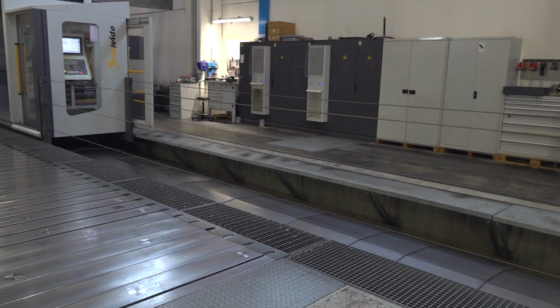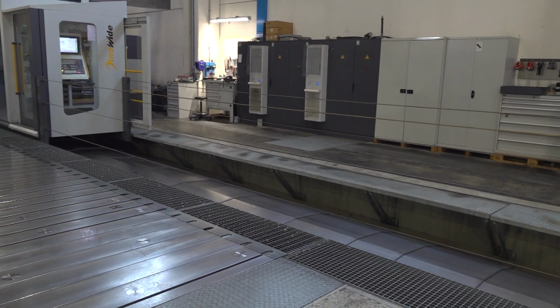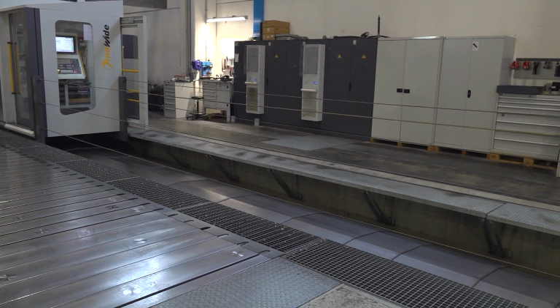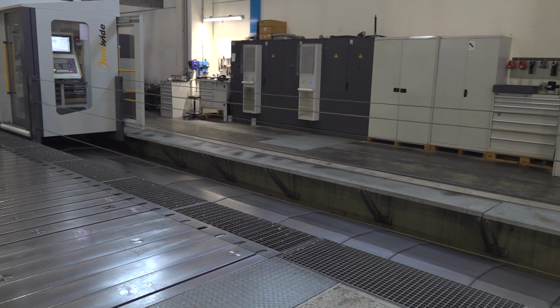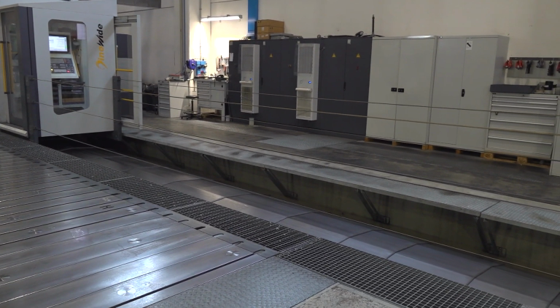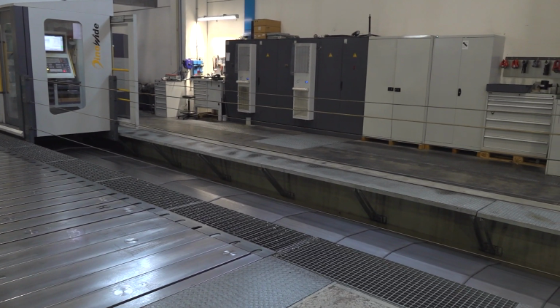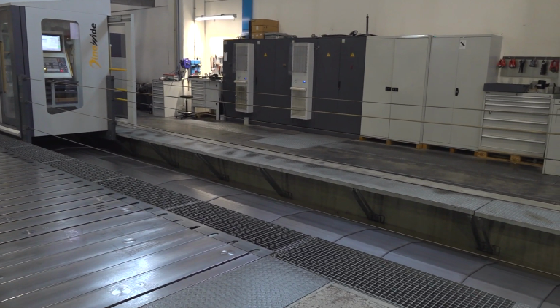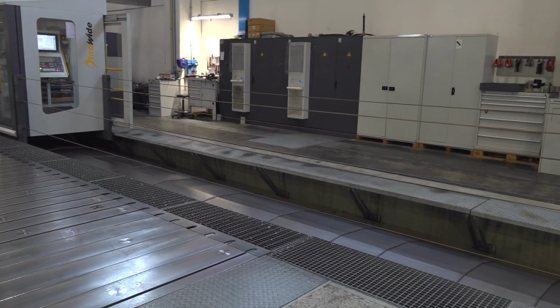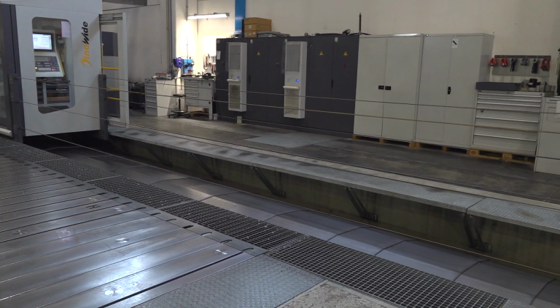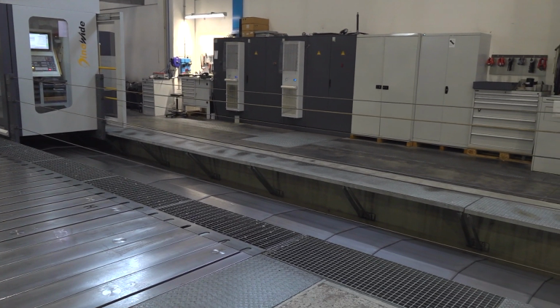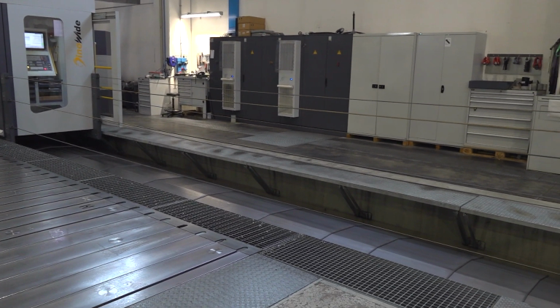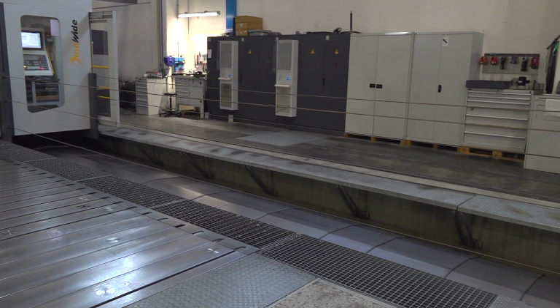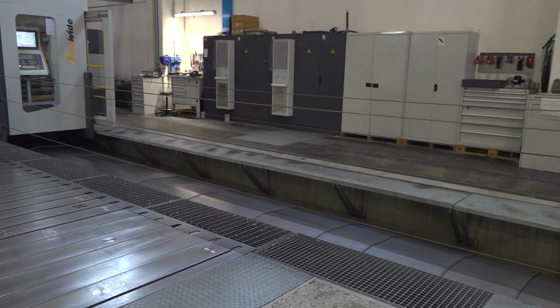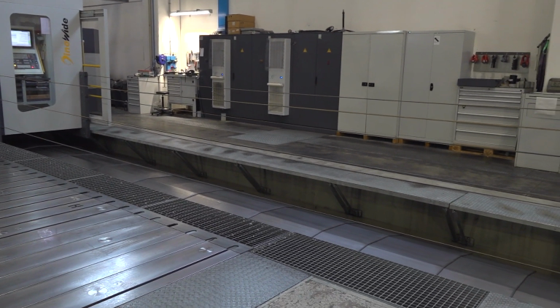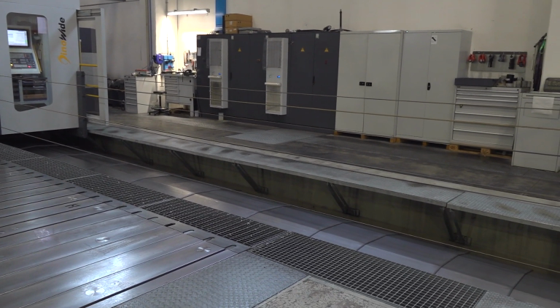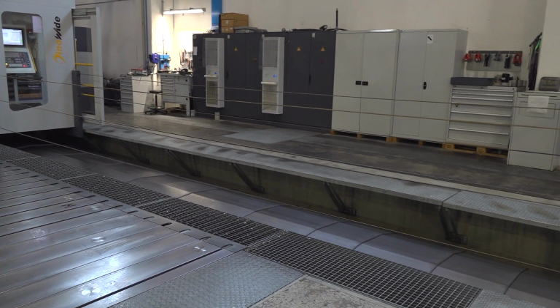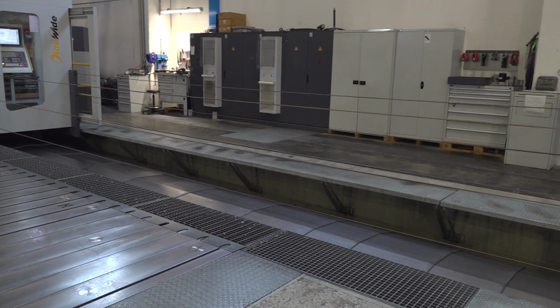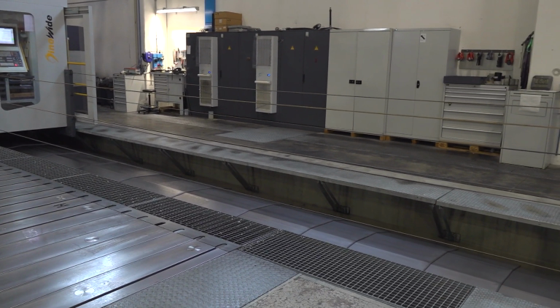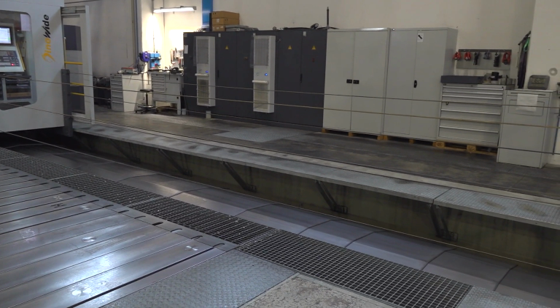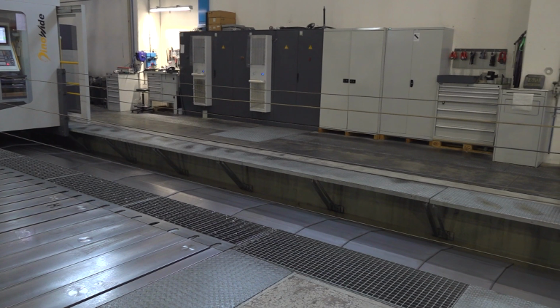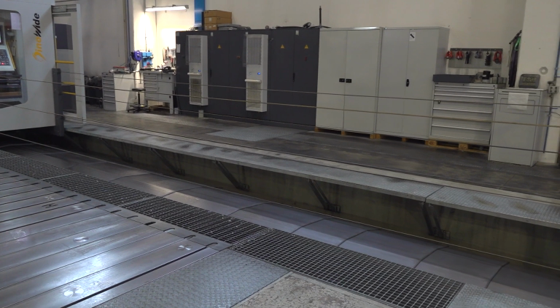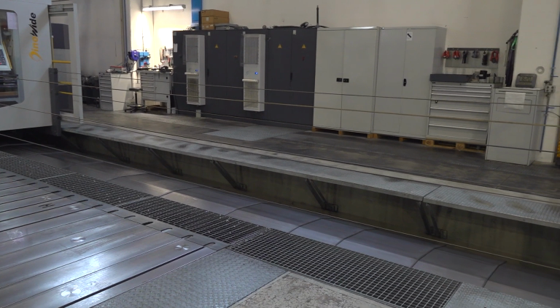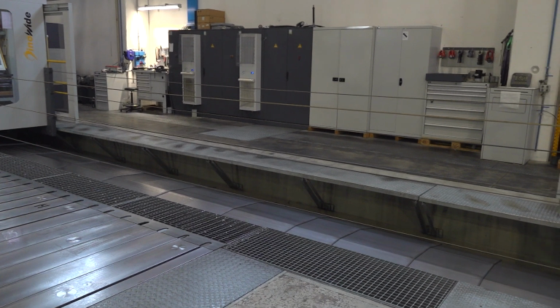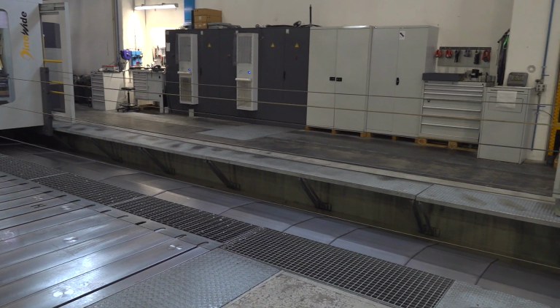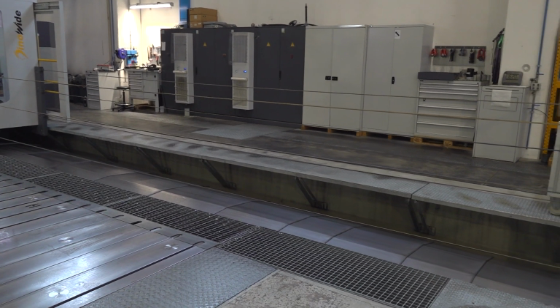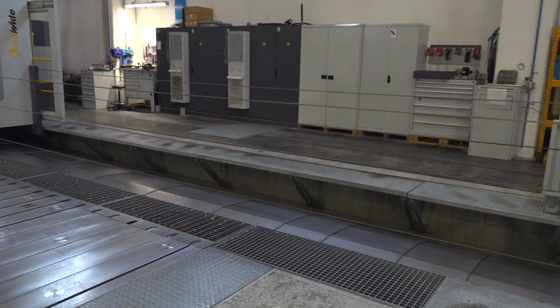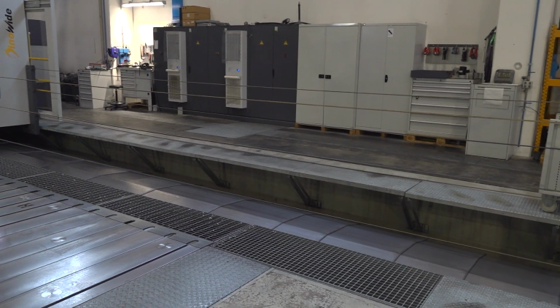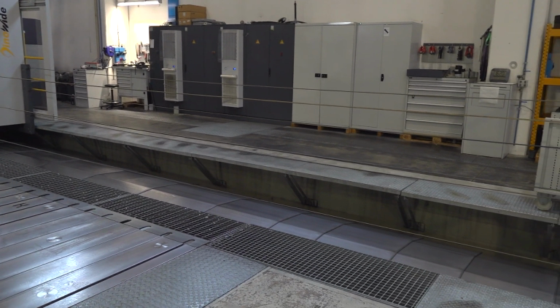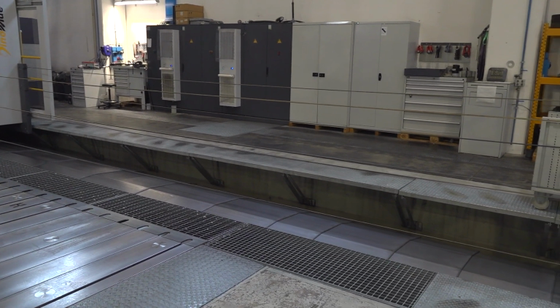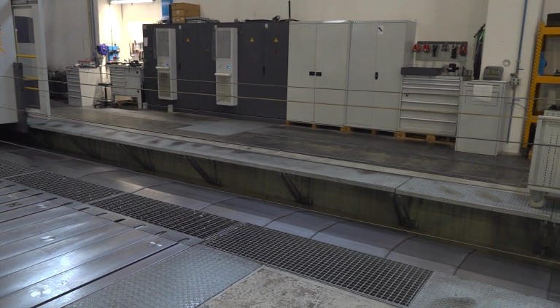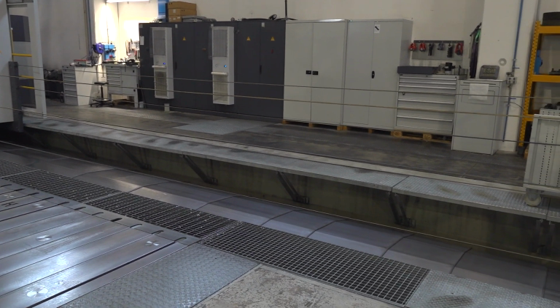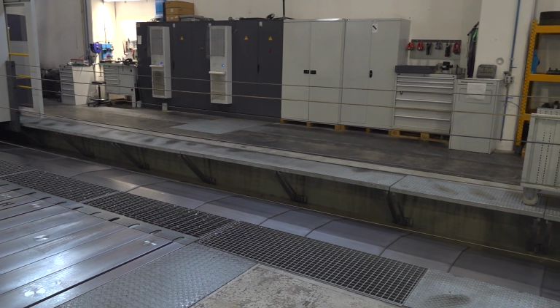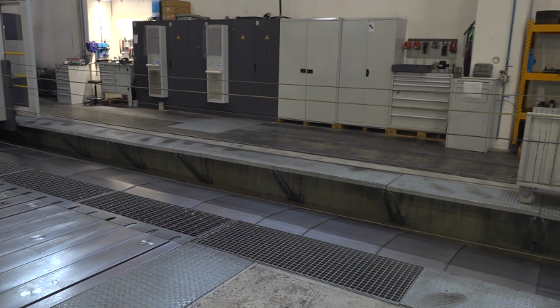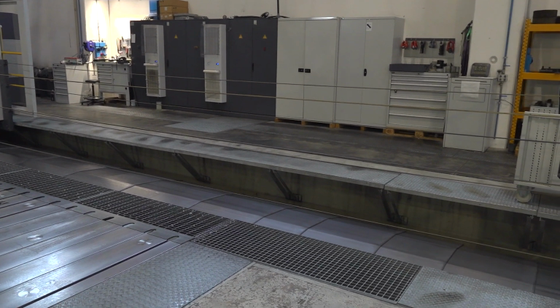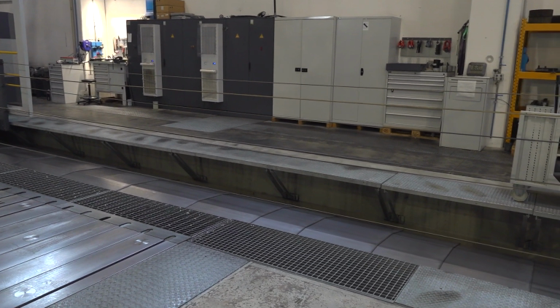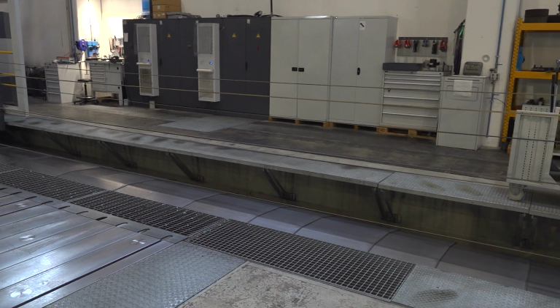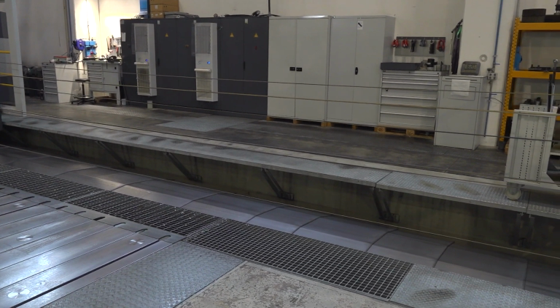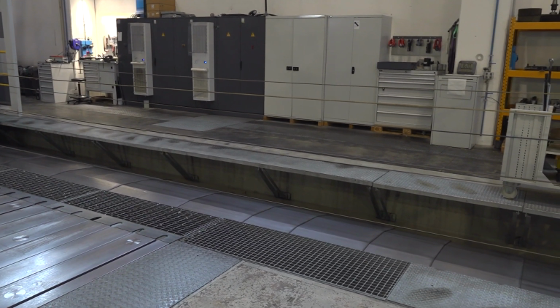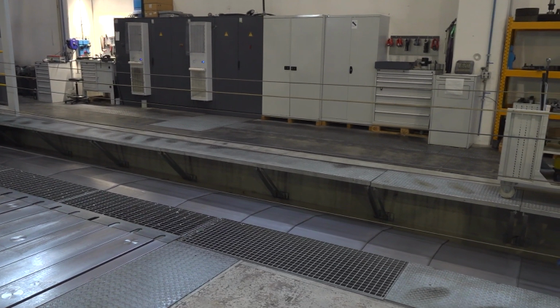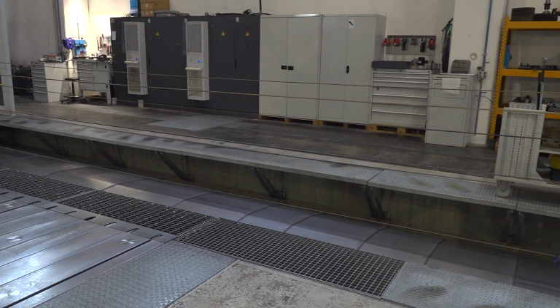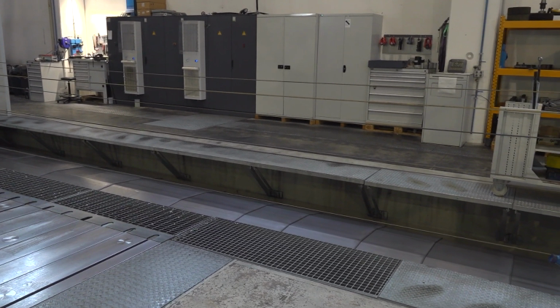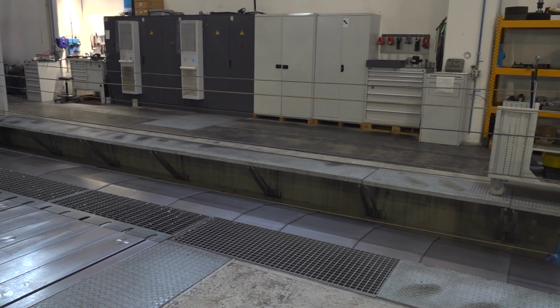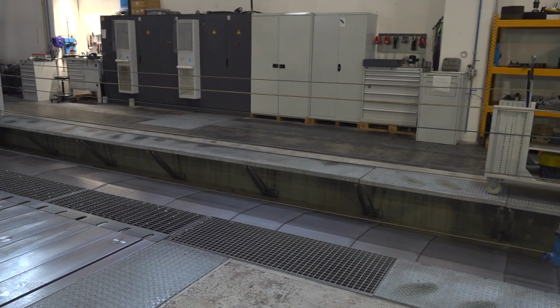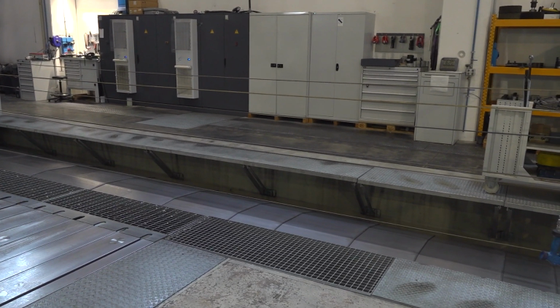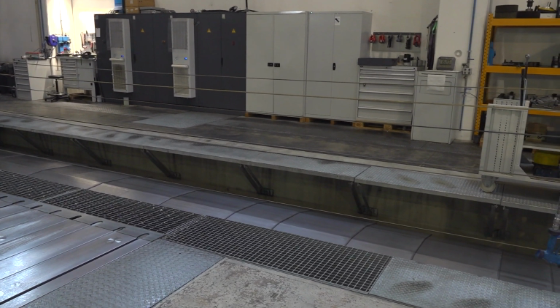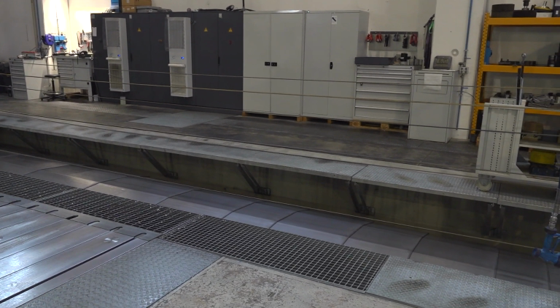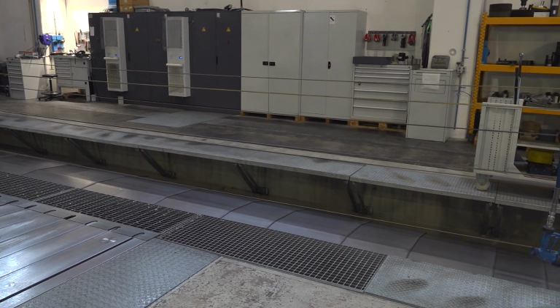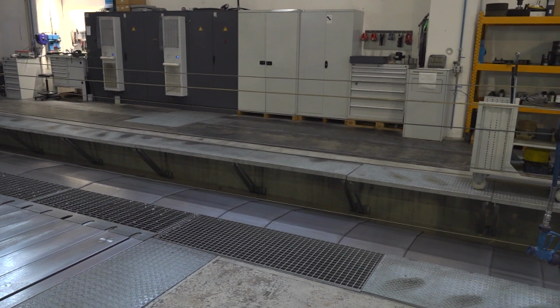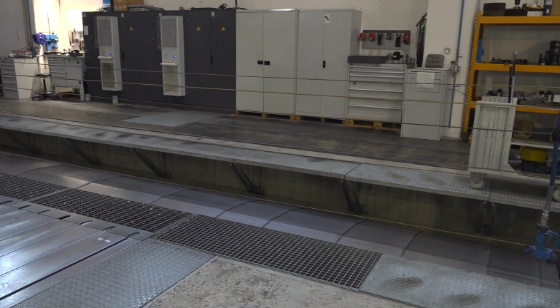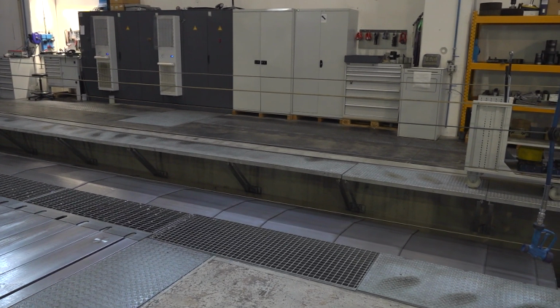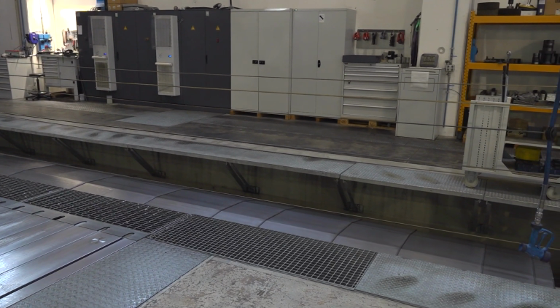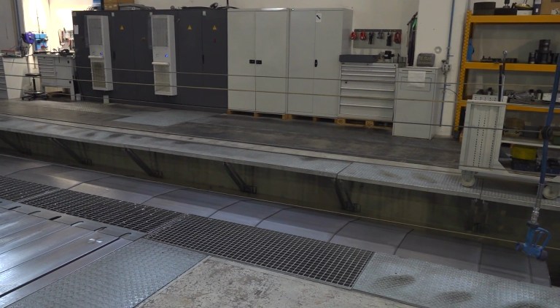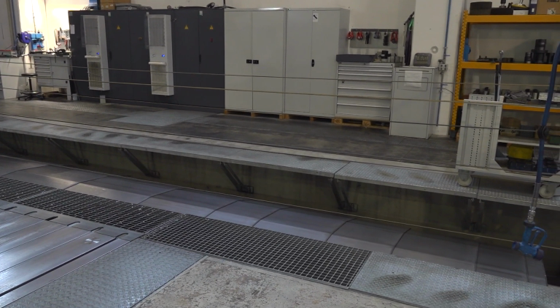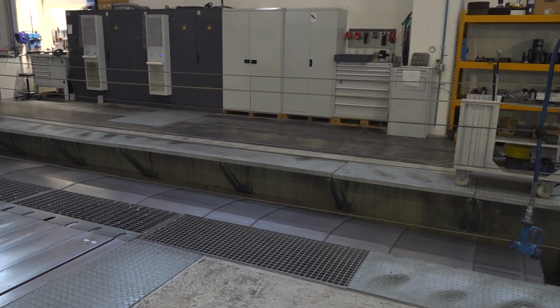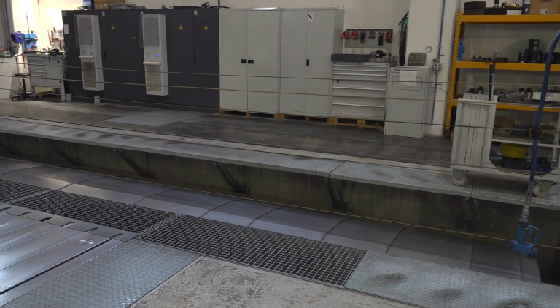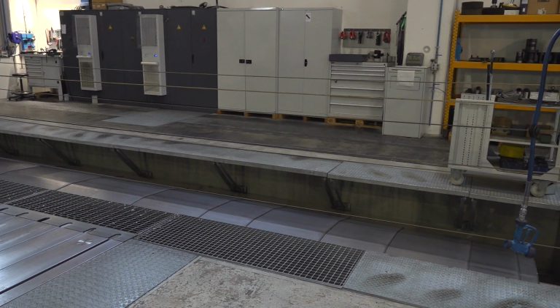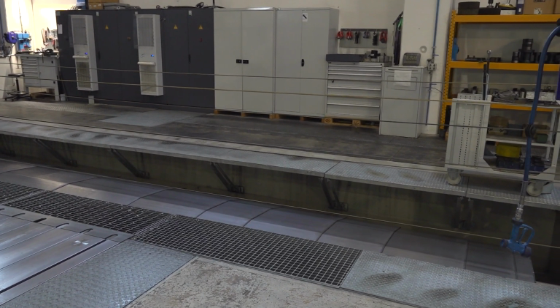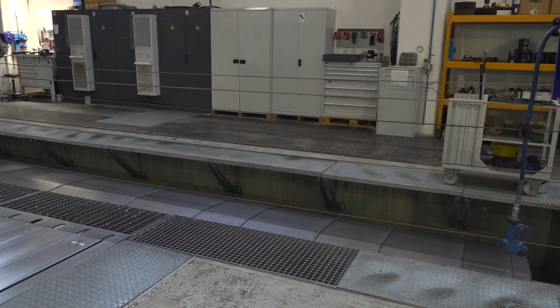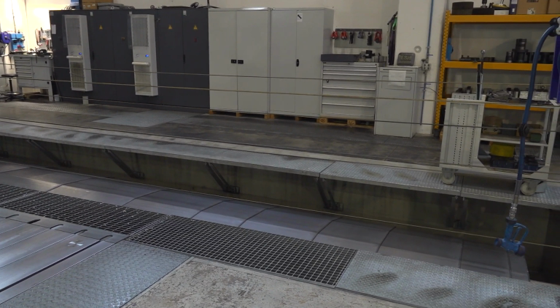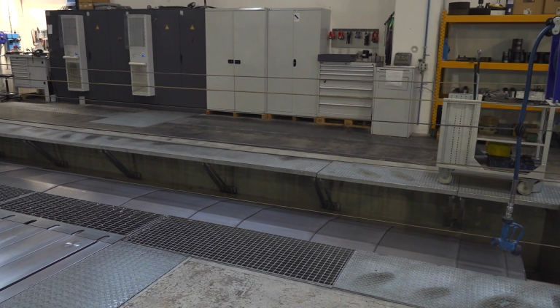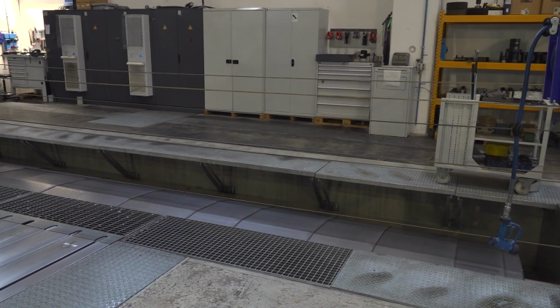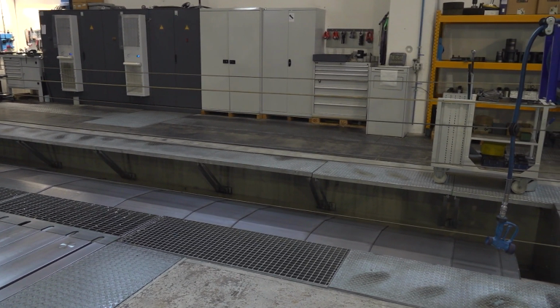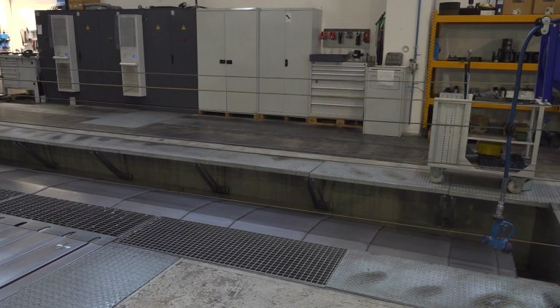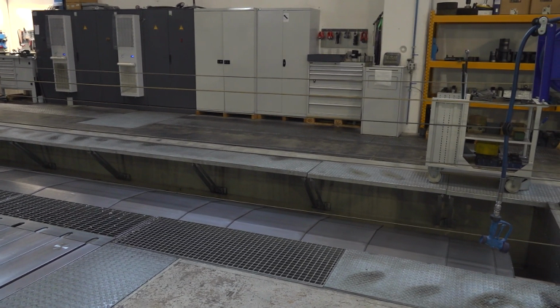But what about the problems associated with machining parts as big as this? What applications are there? What kind of tolerances can you hit on a machine this size?